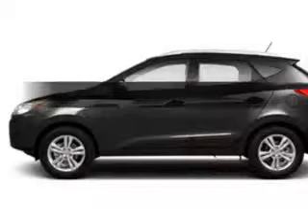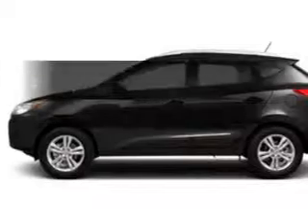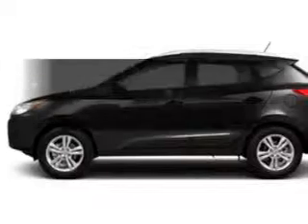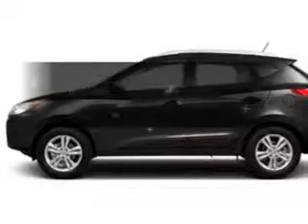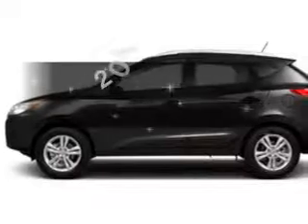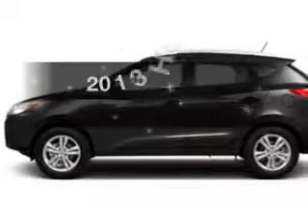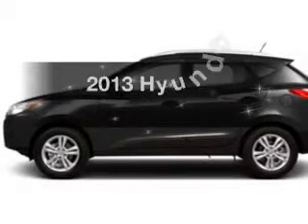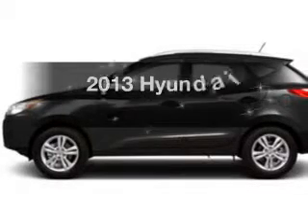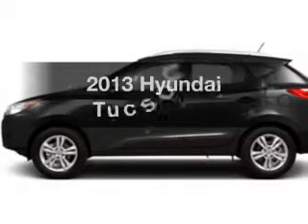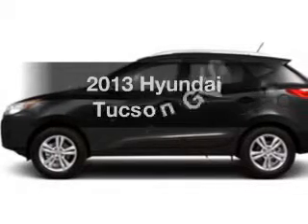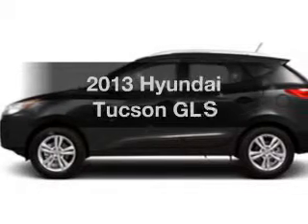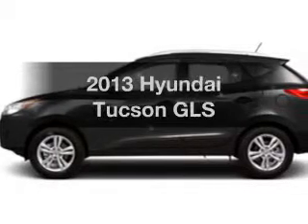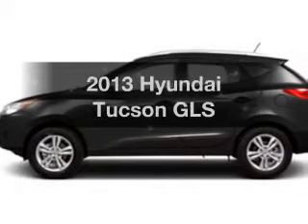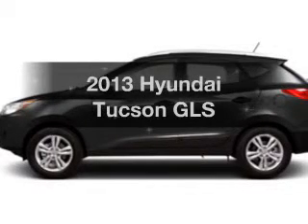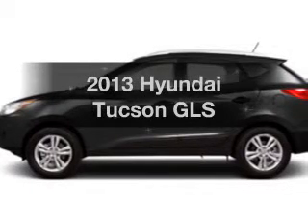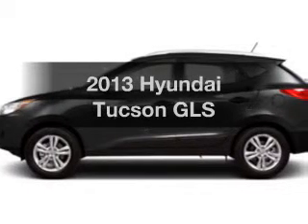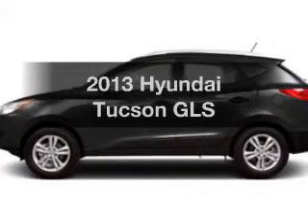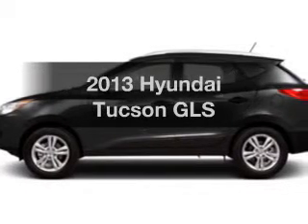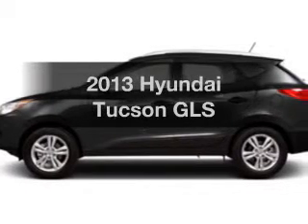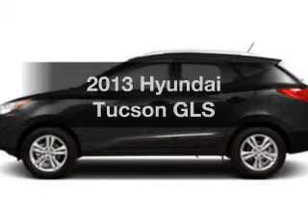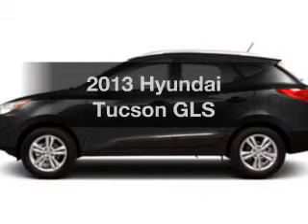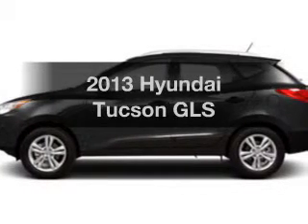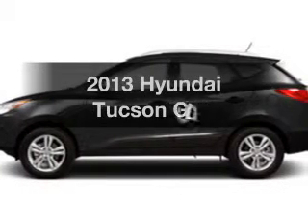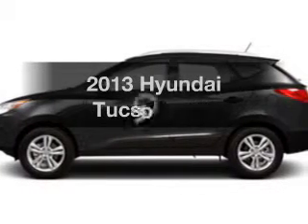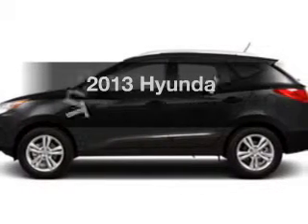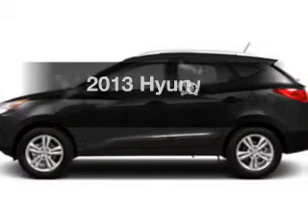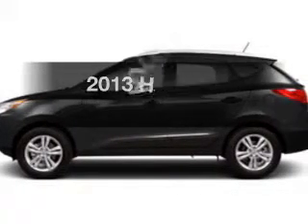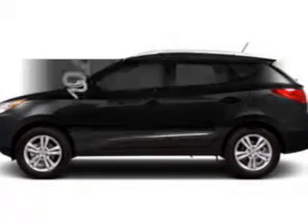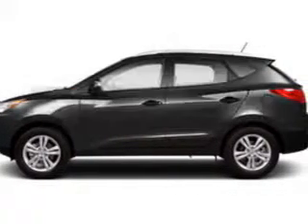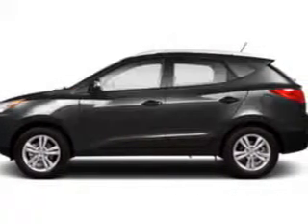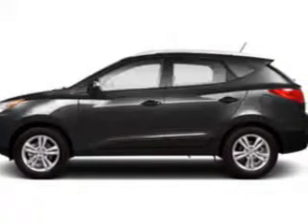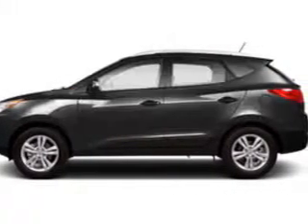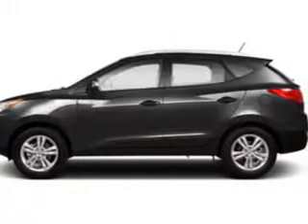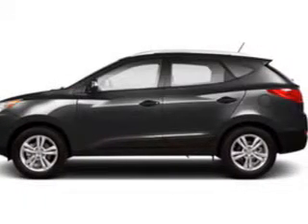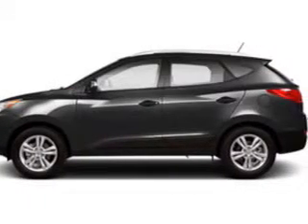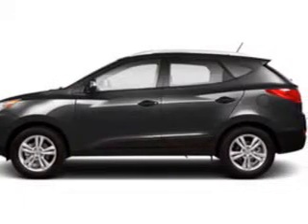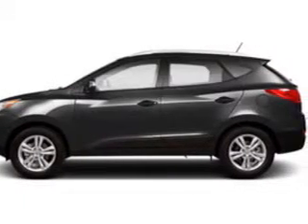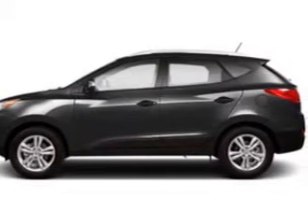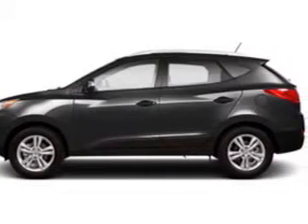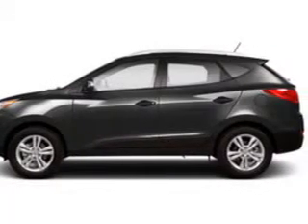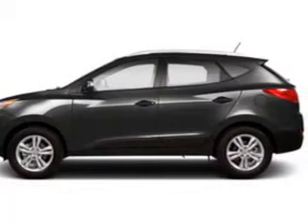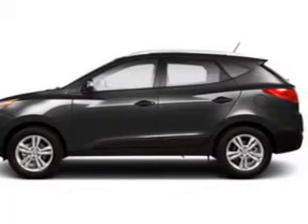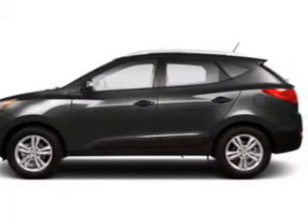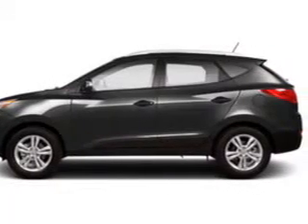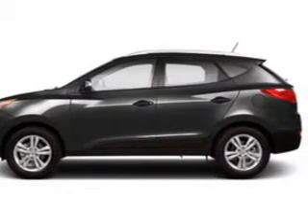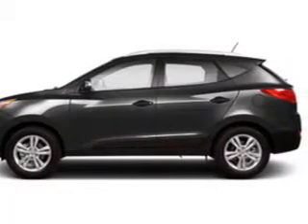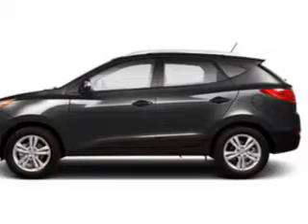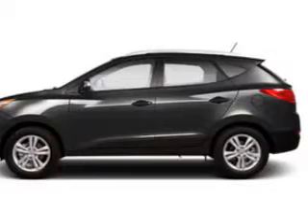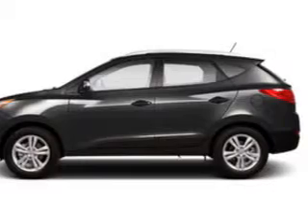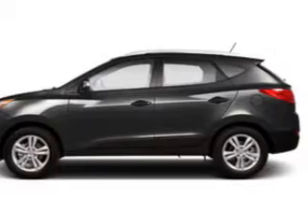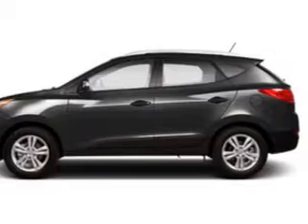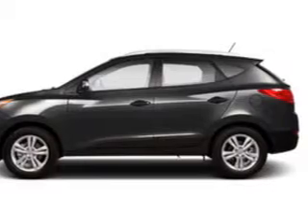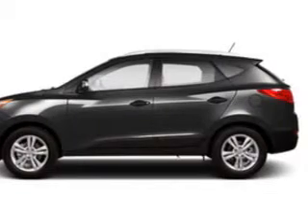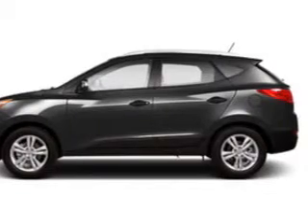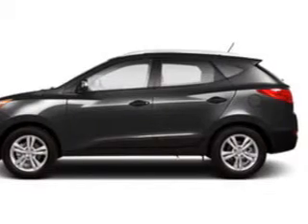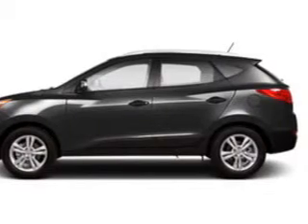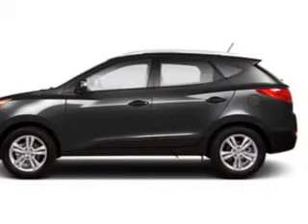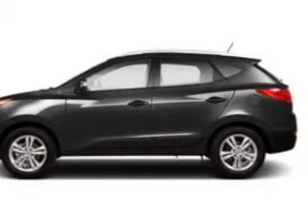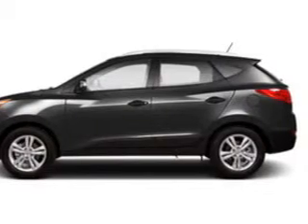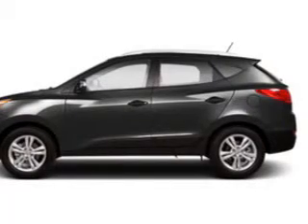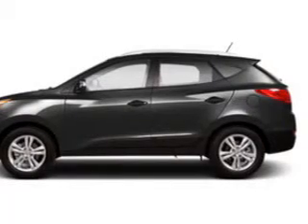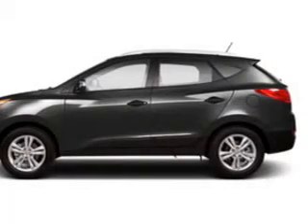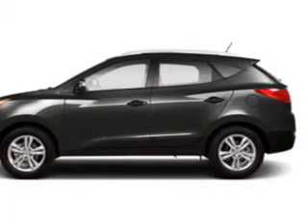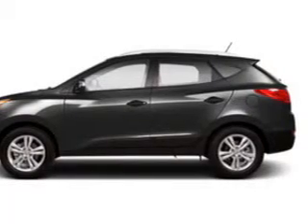Get noticed in this 2013 Hyundai Tucson. If you're looking for an automobile with great attributes, look no further.